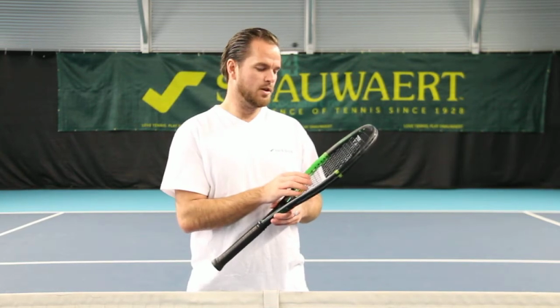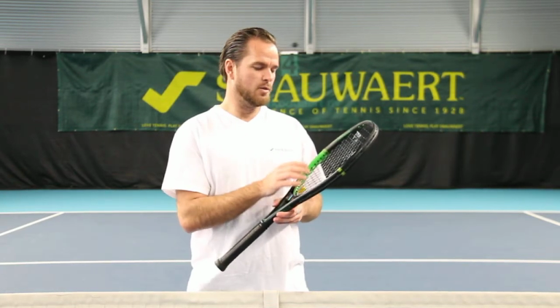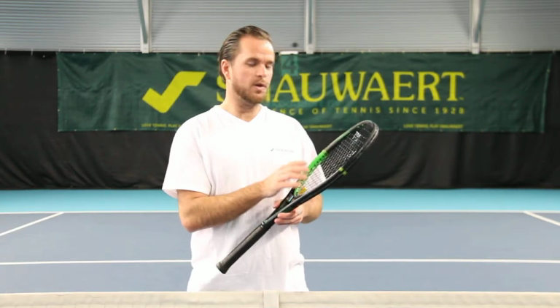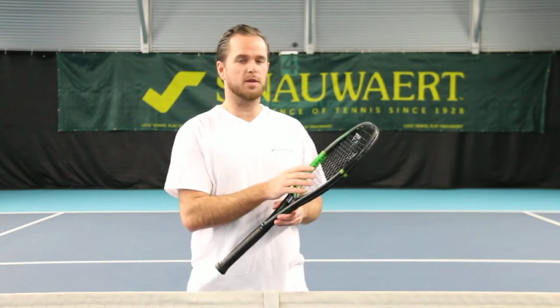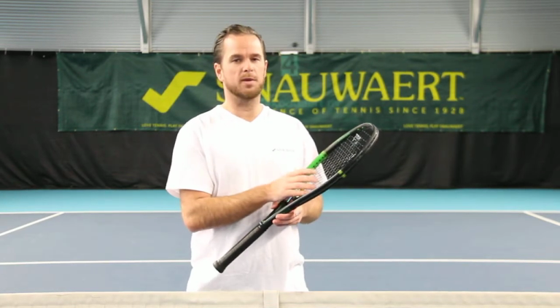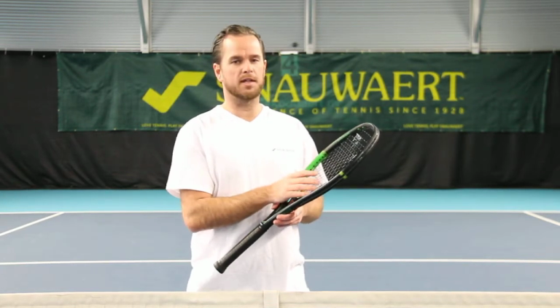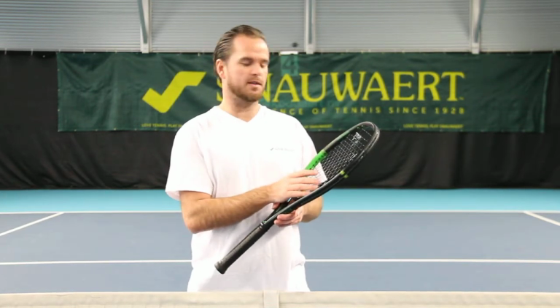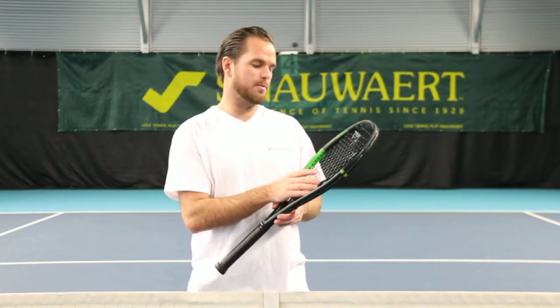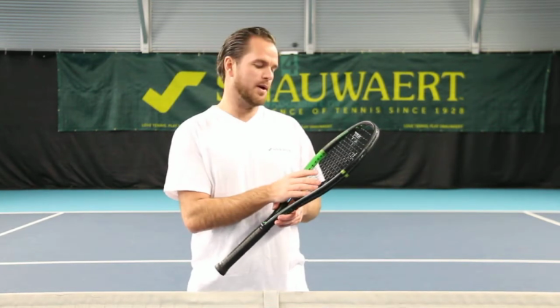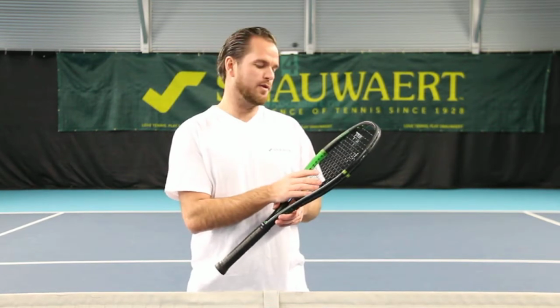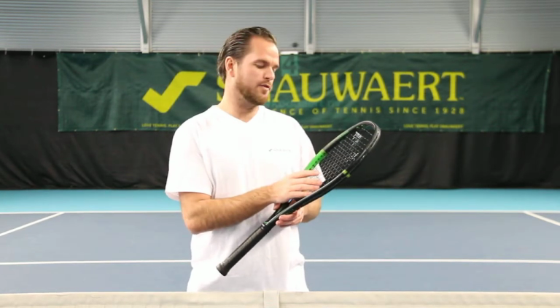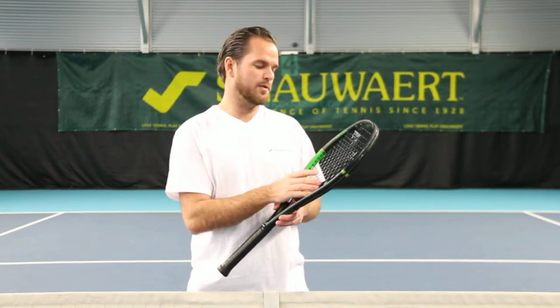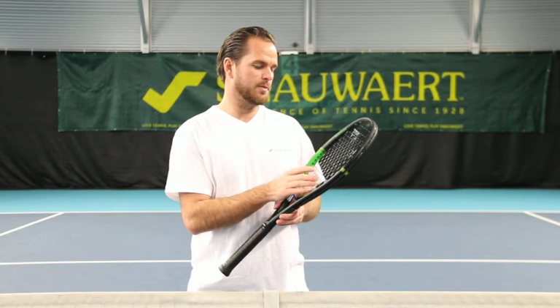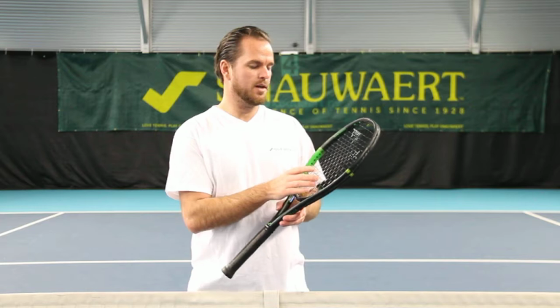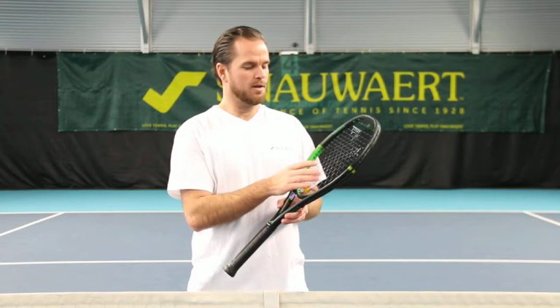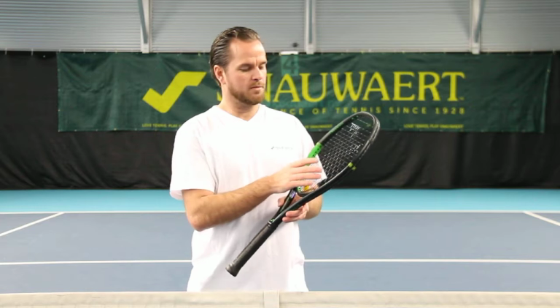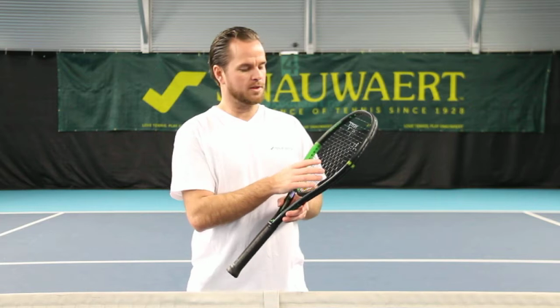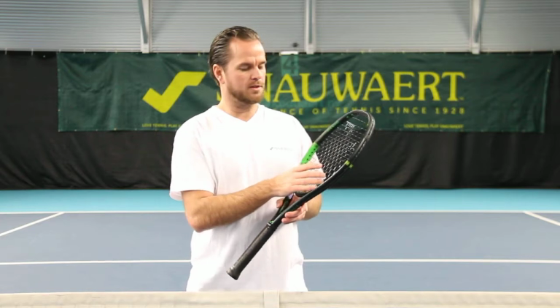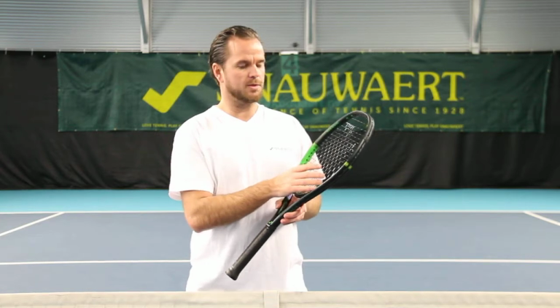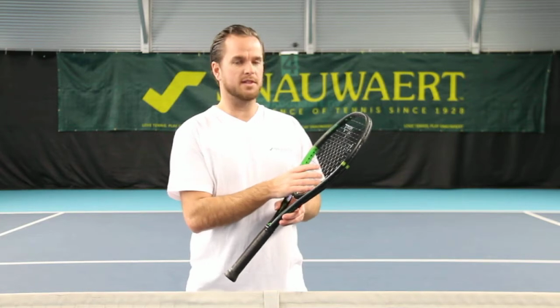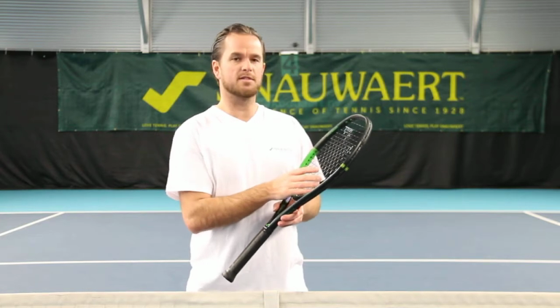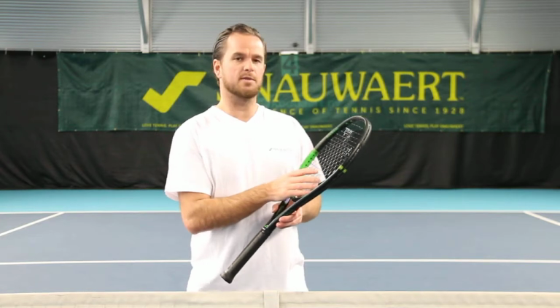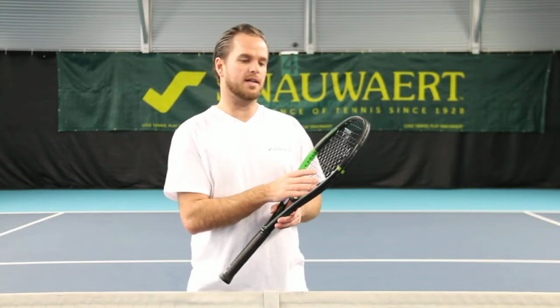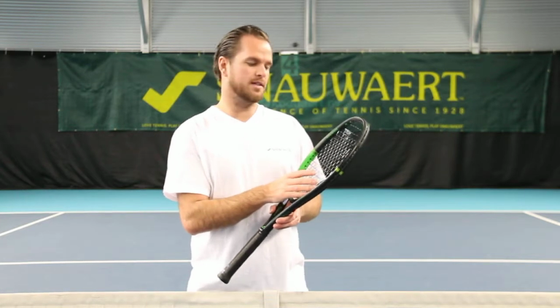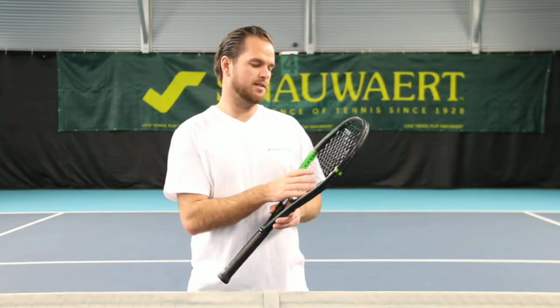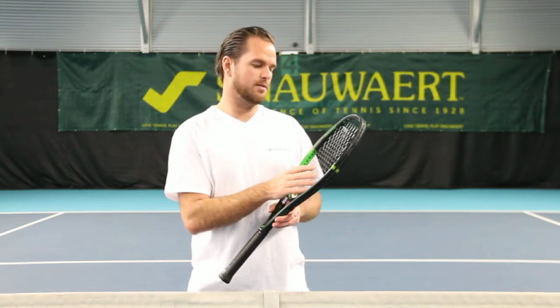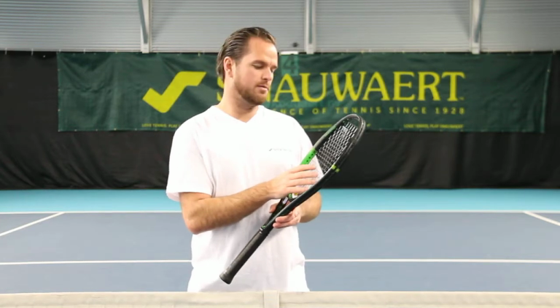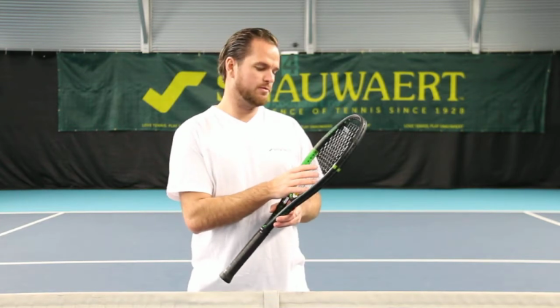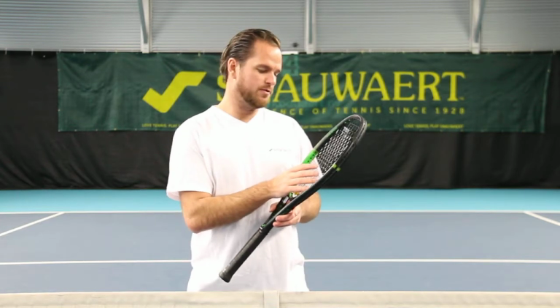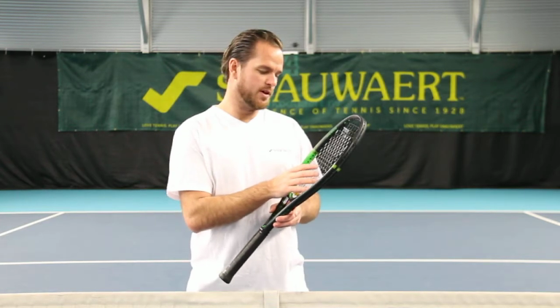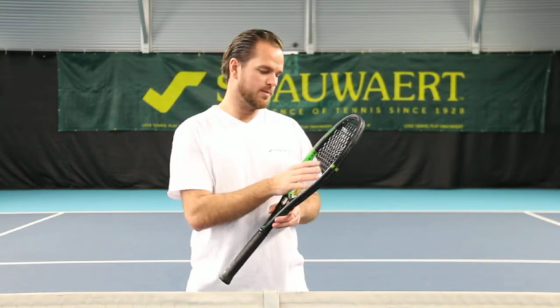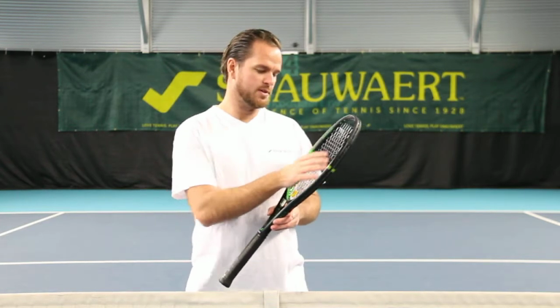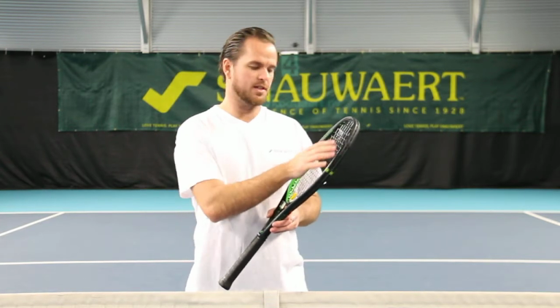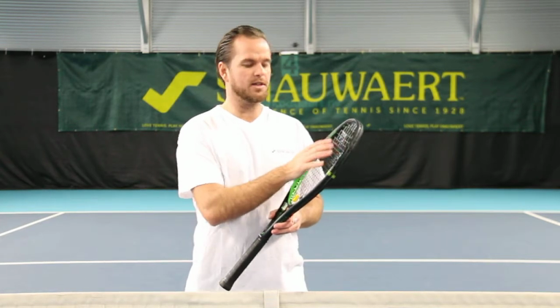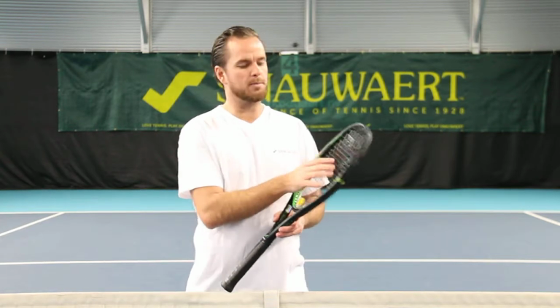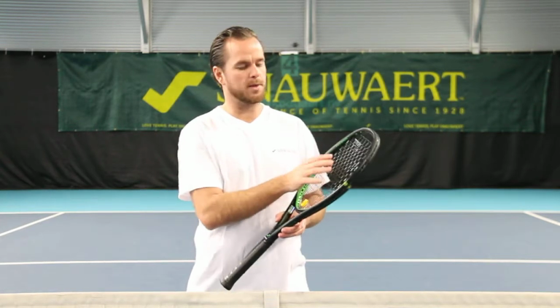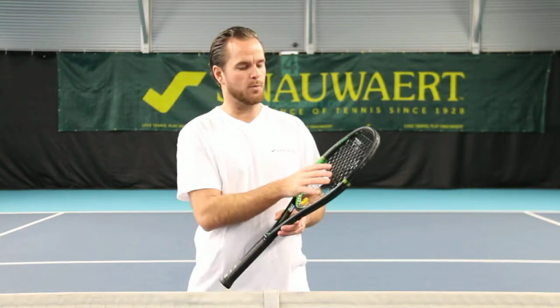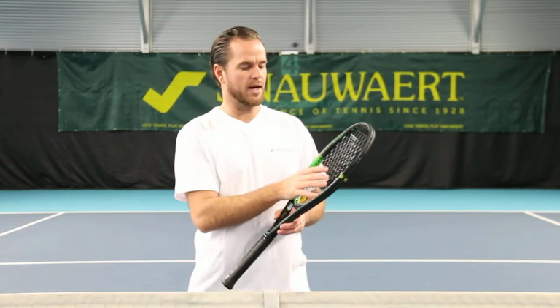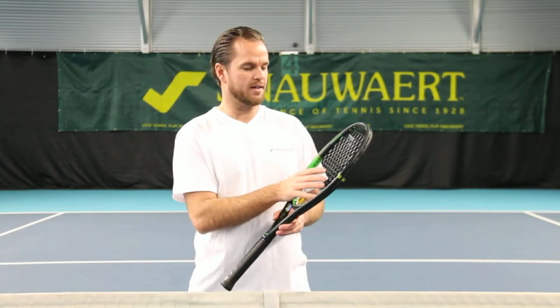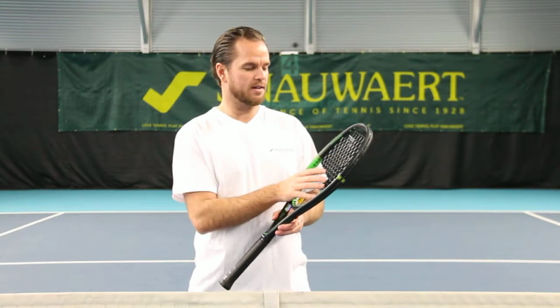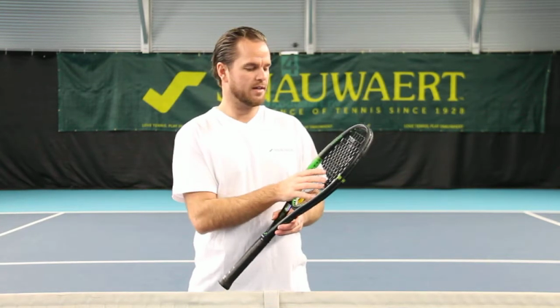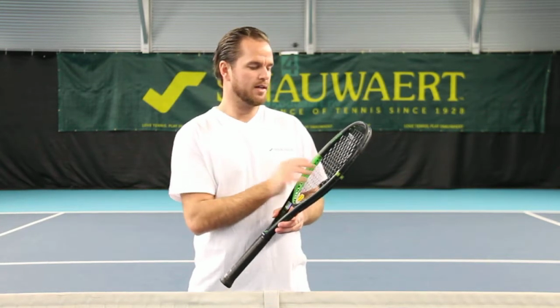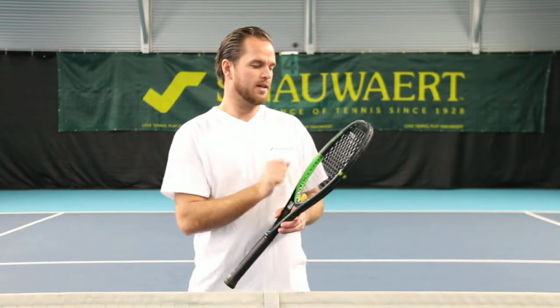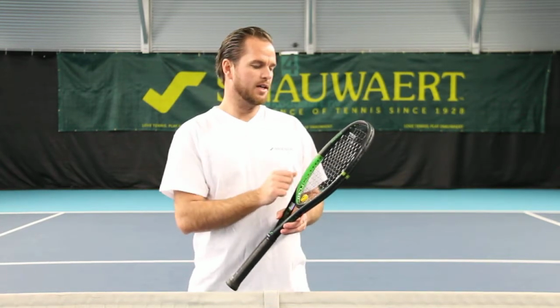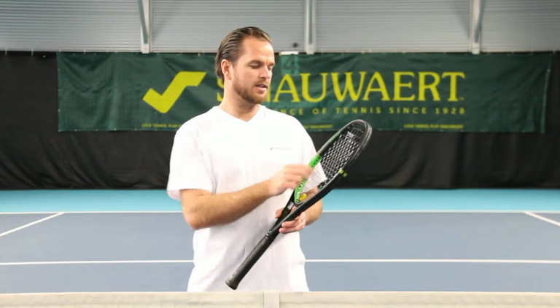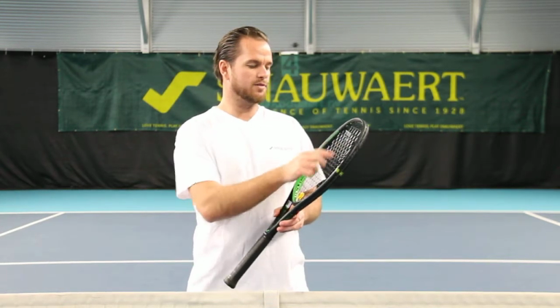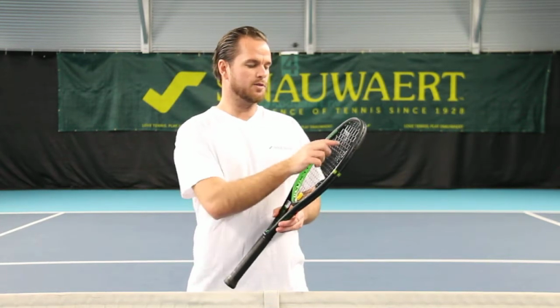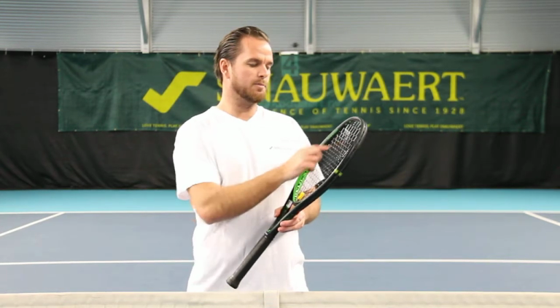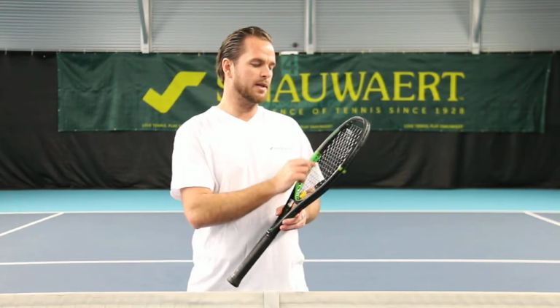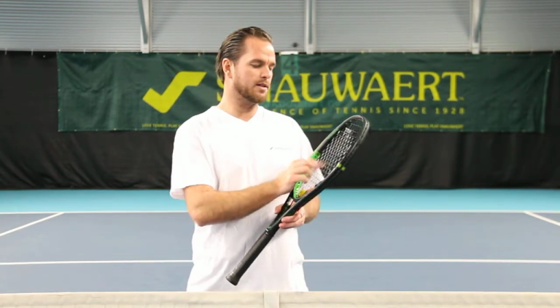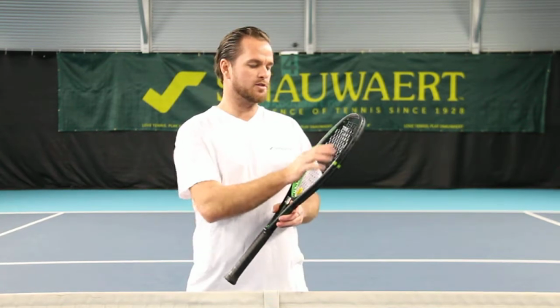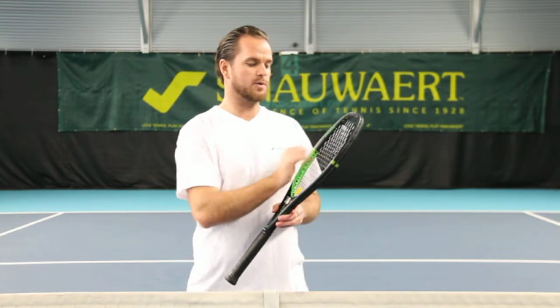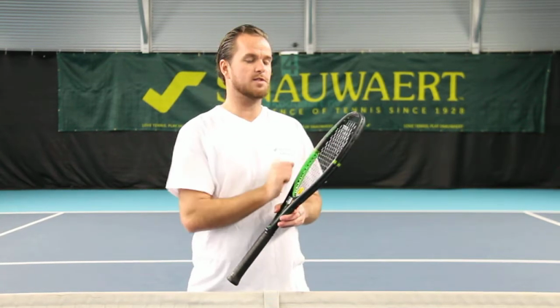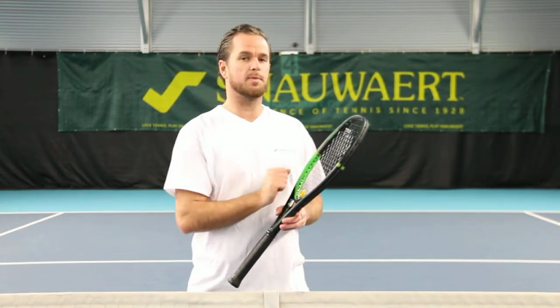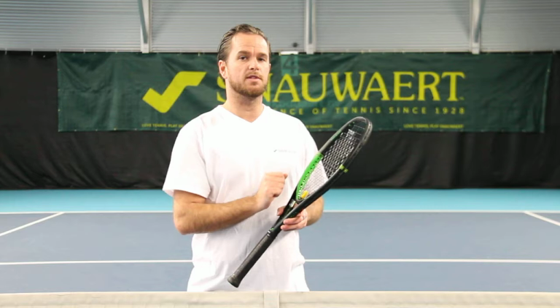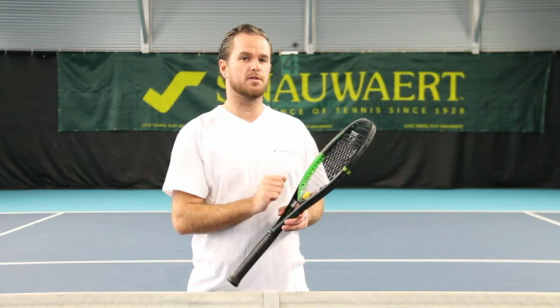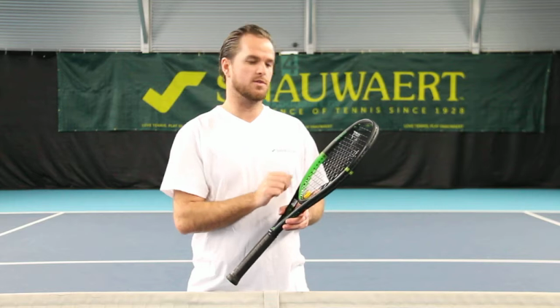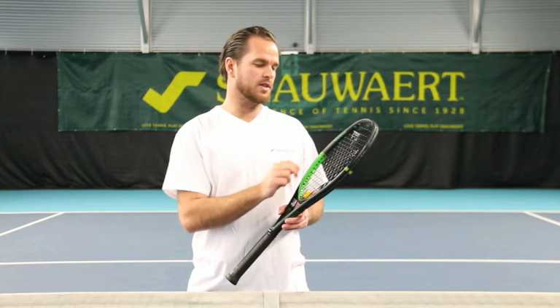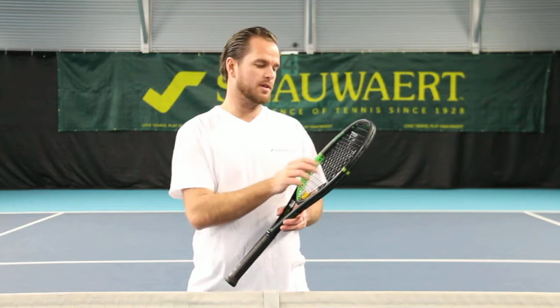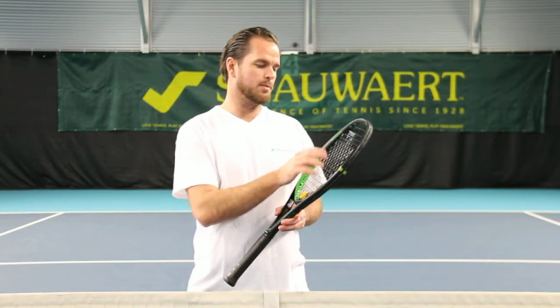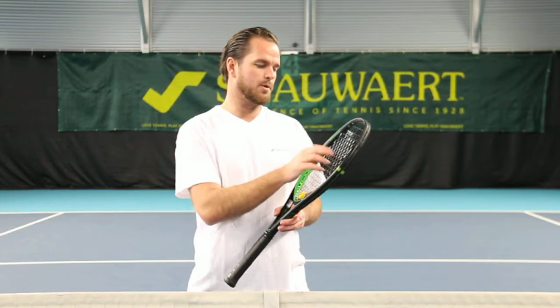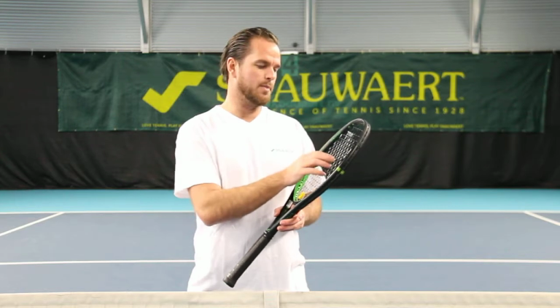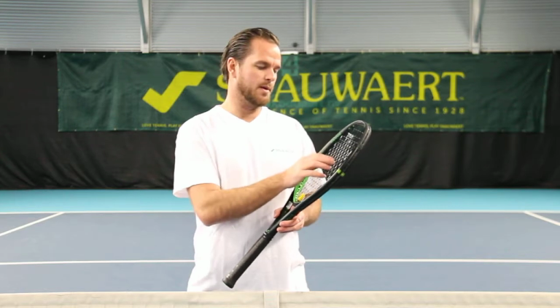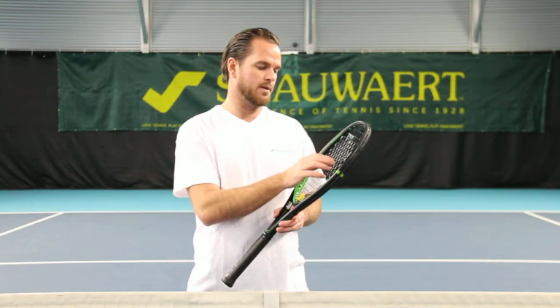Where do we get the power from? Because with this racket the frame is a little bit wider and gives you a bigger sweet spot so you get more power.